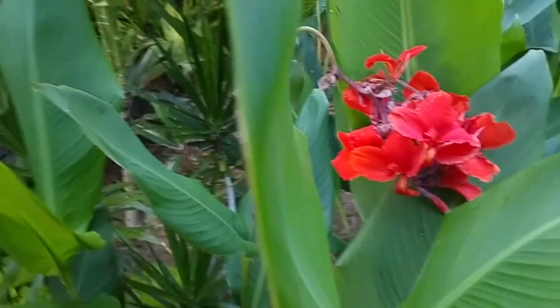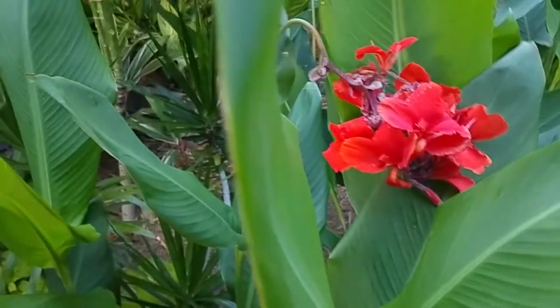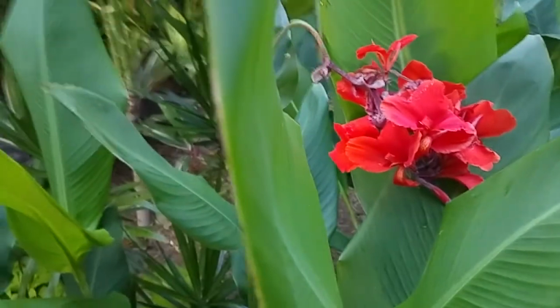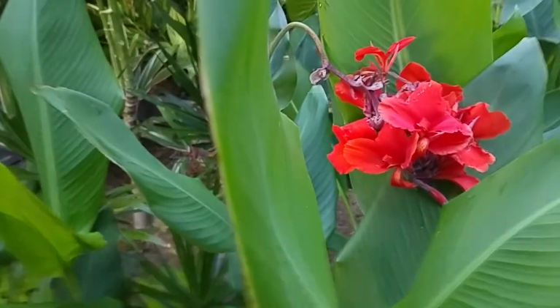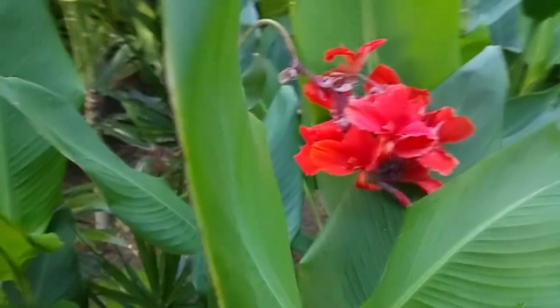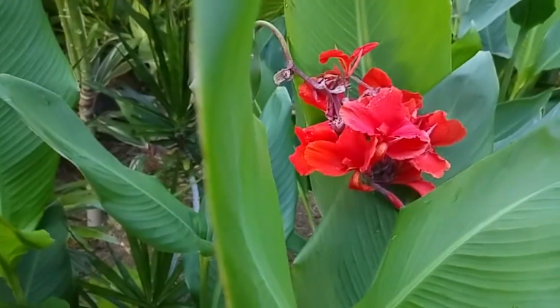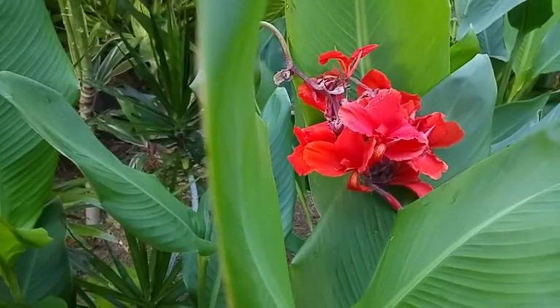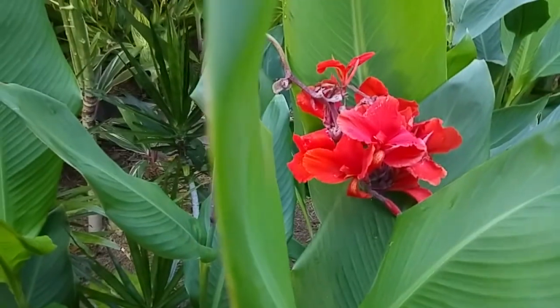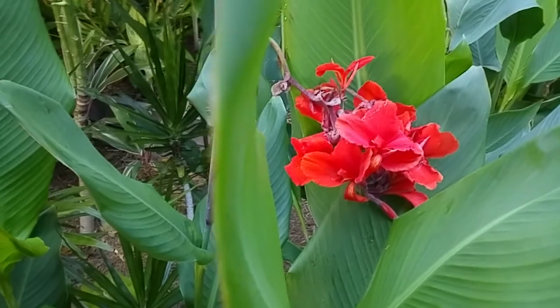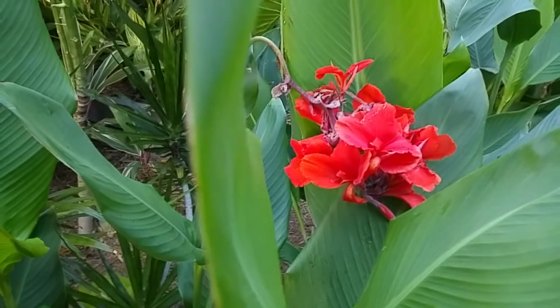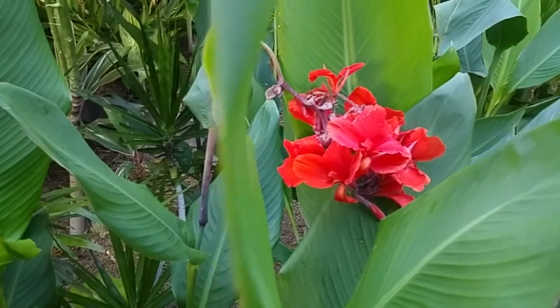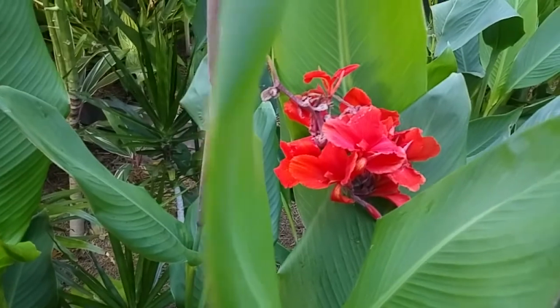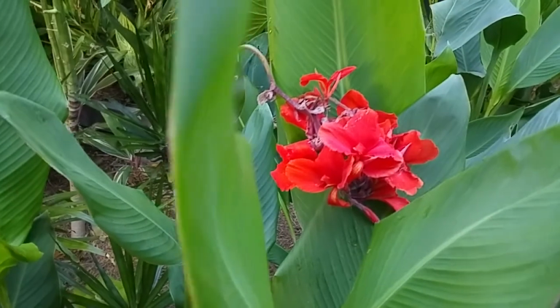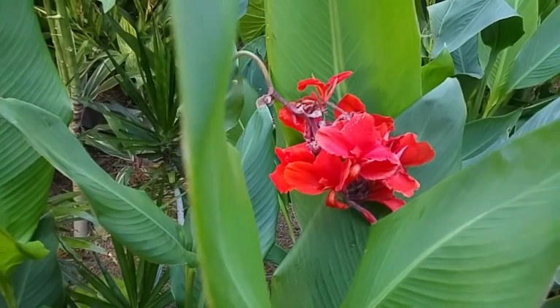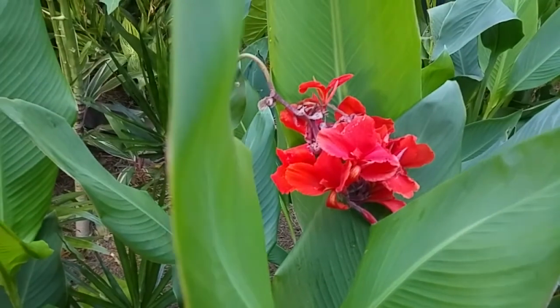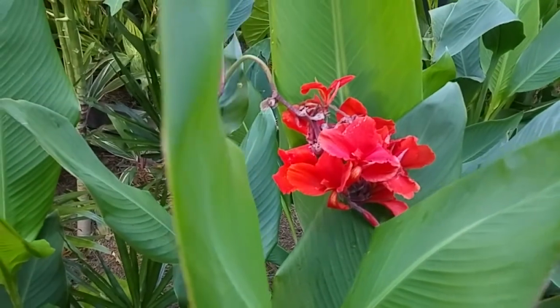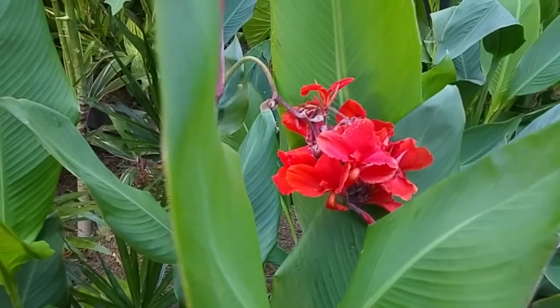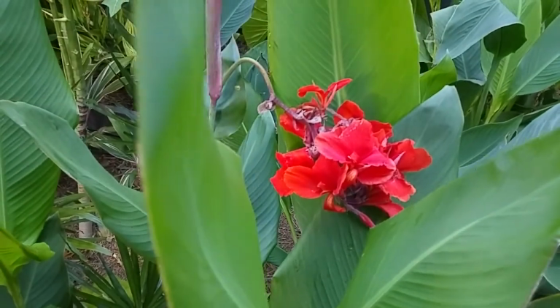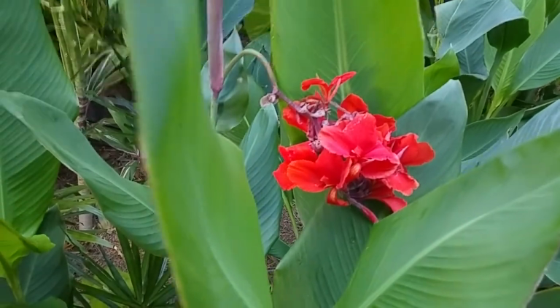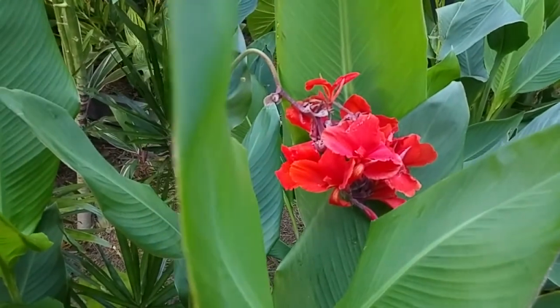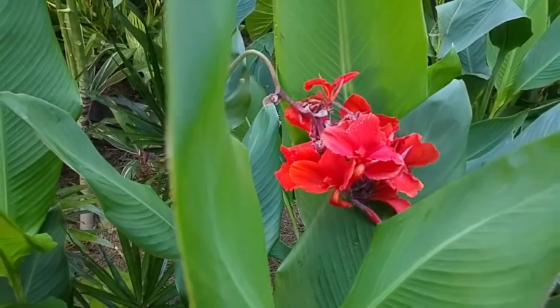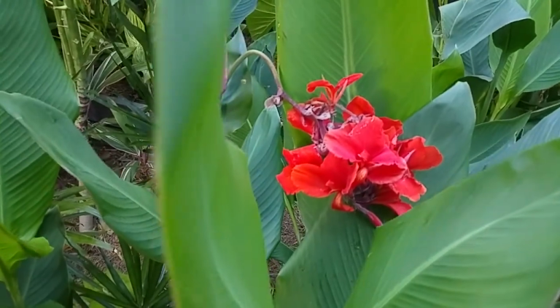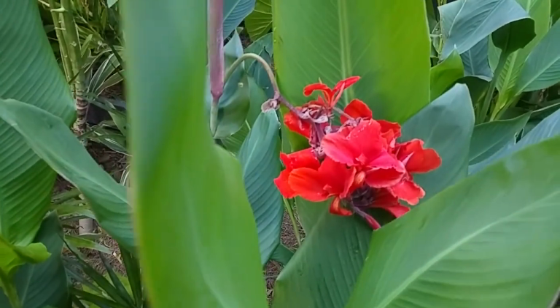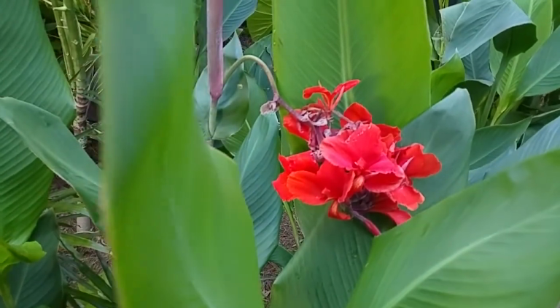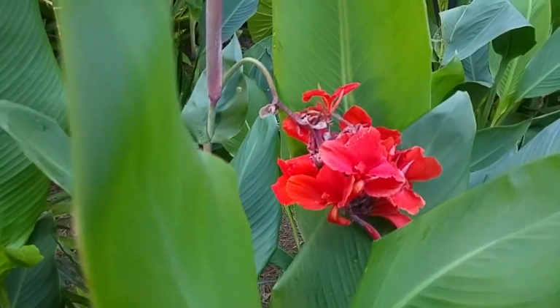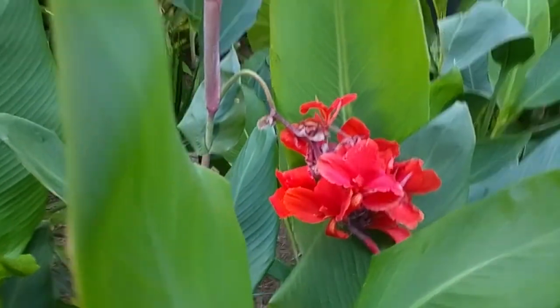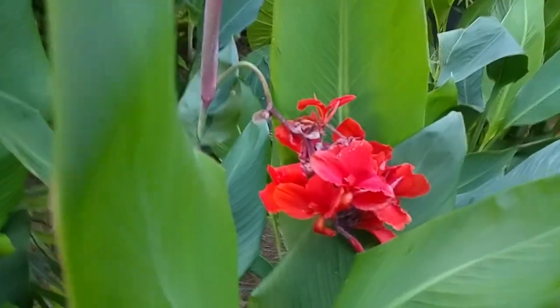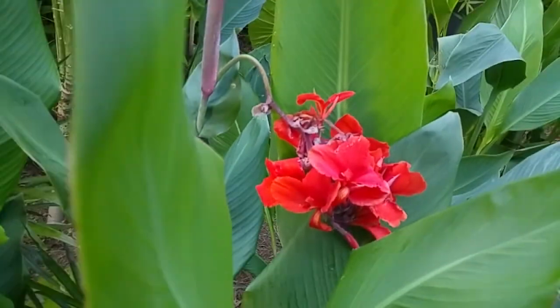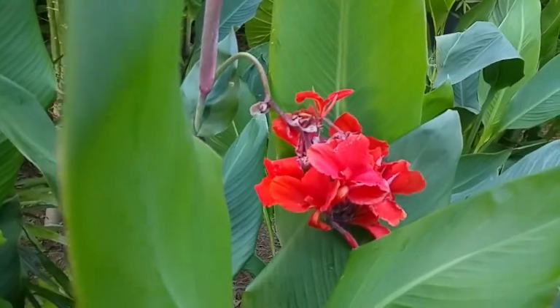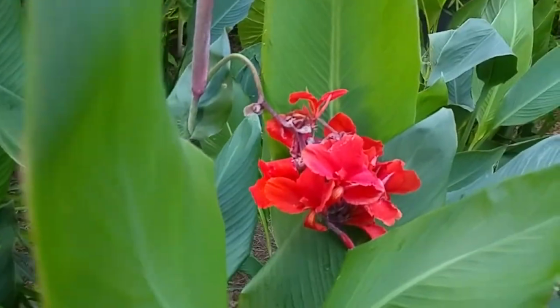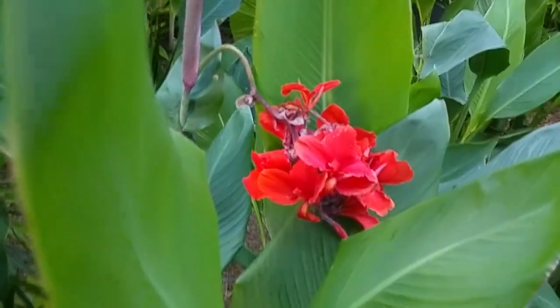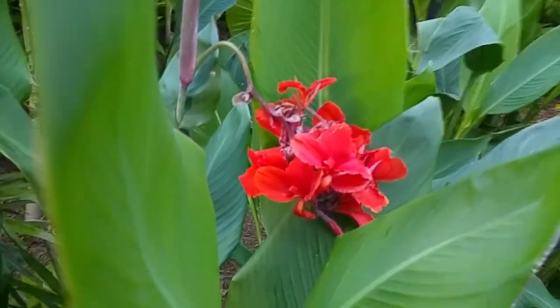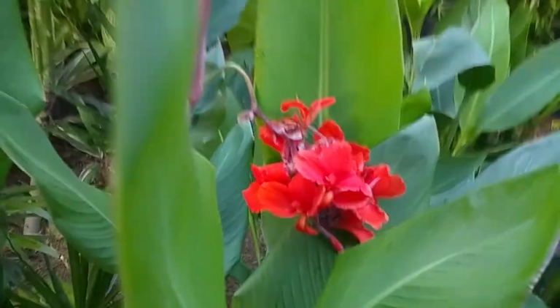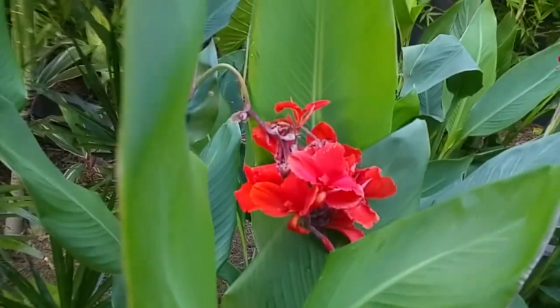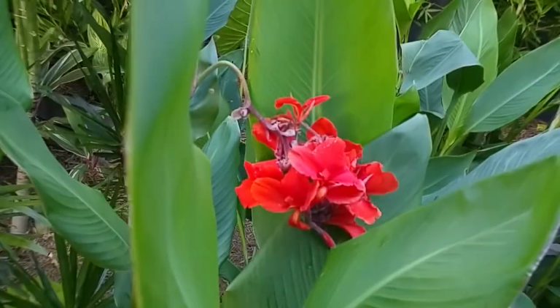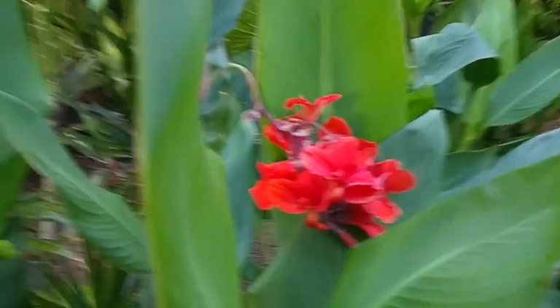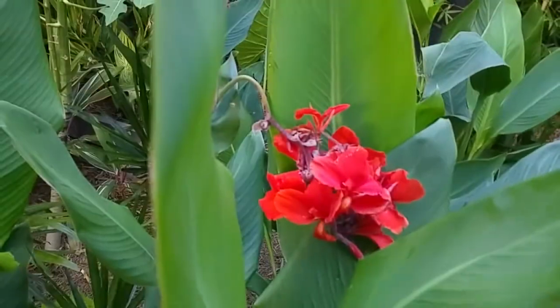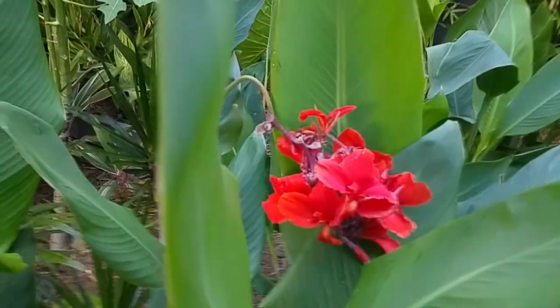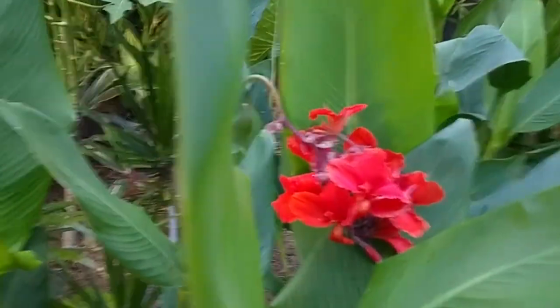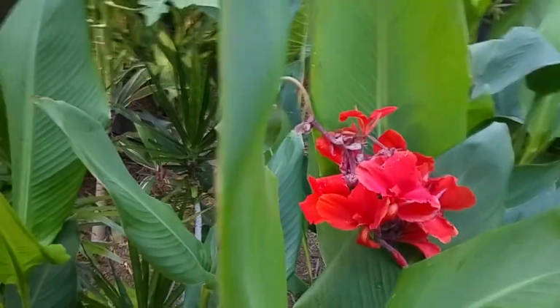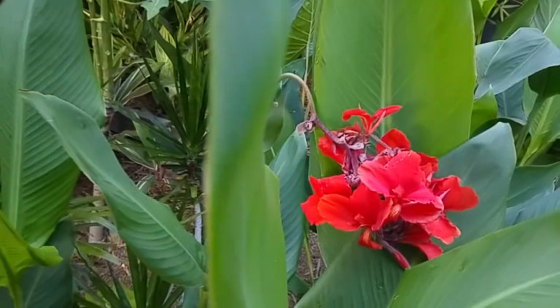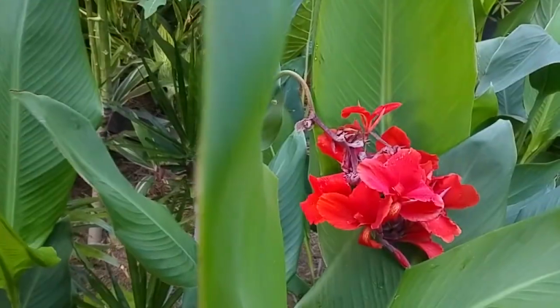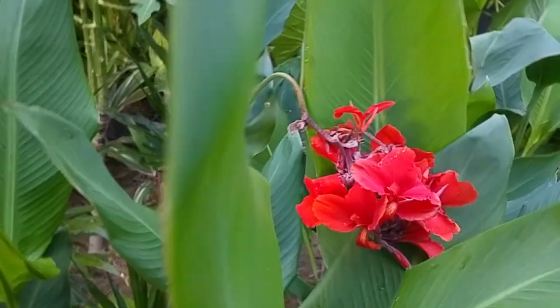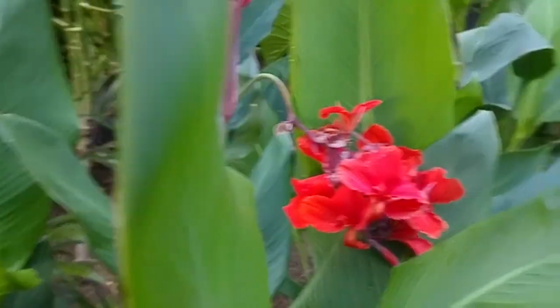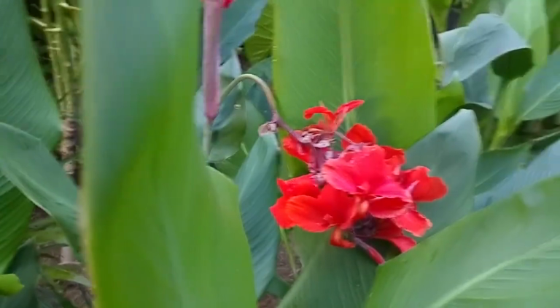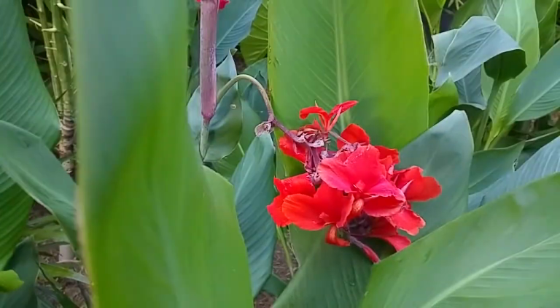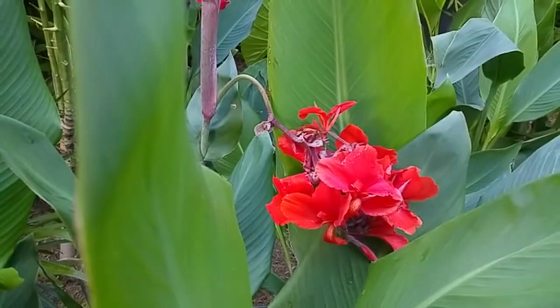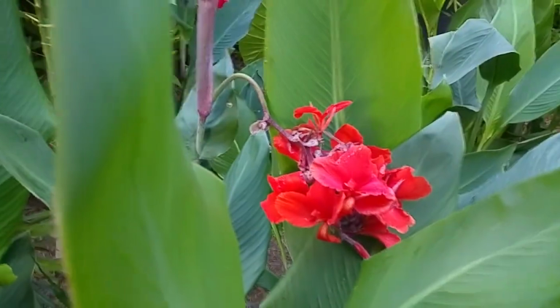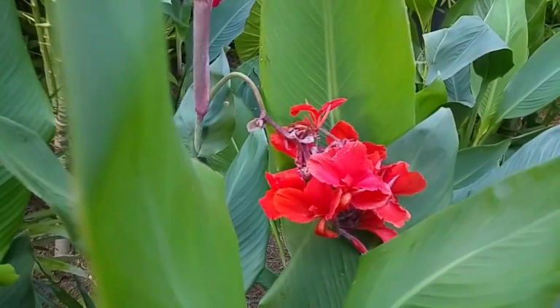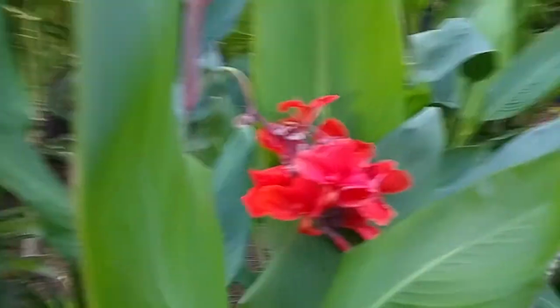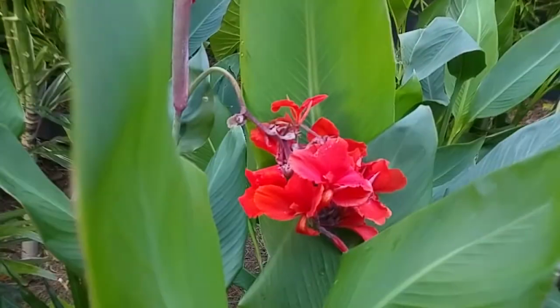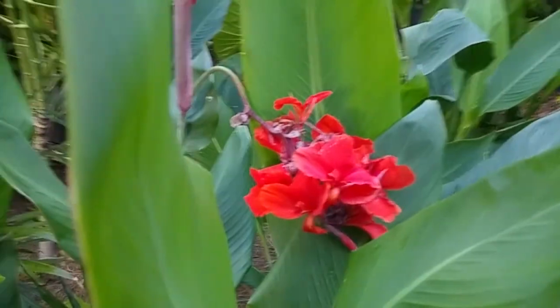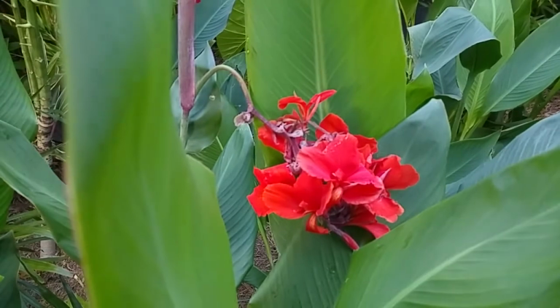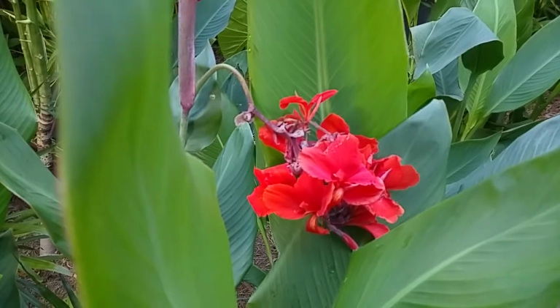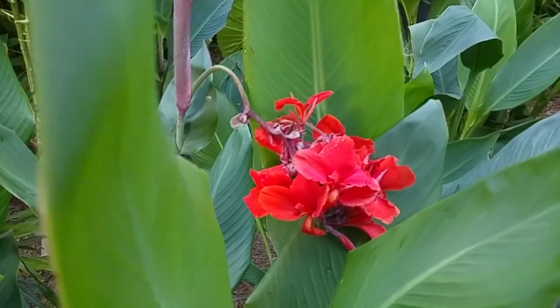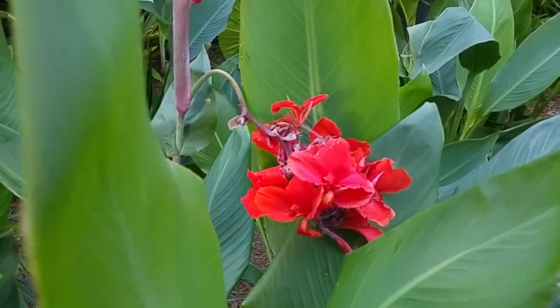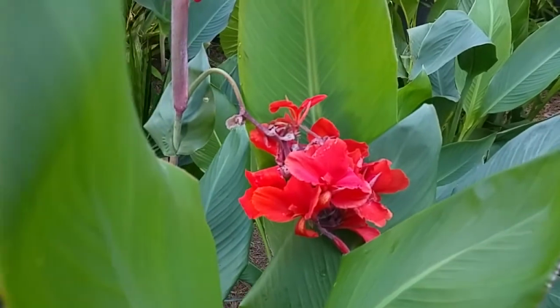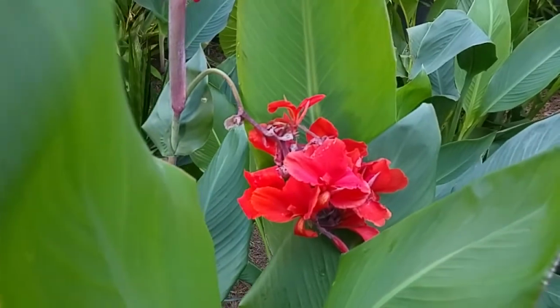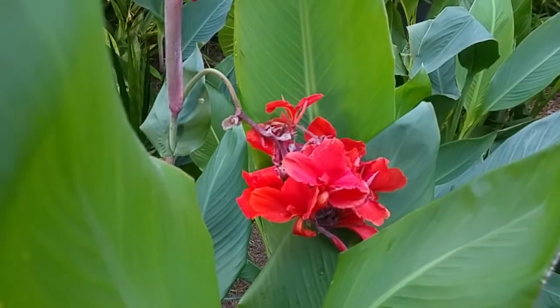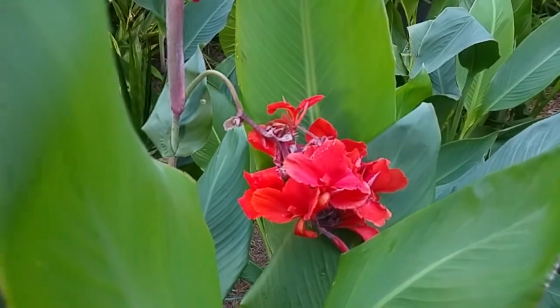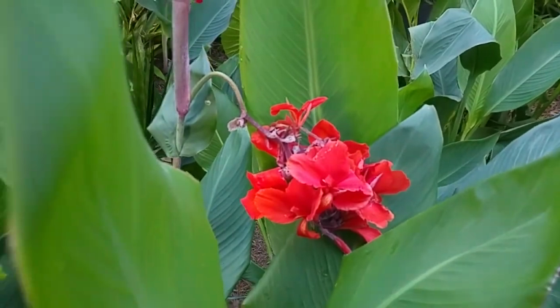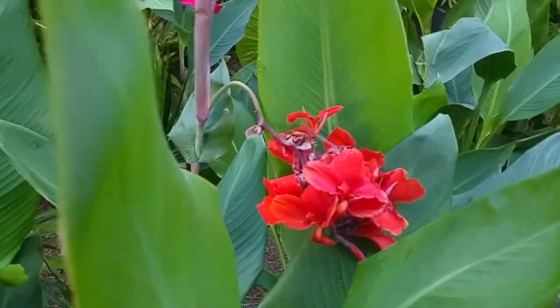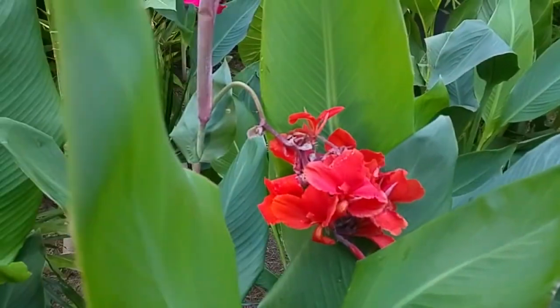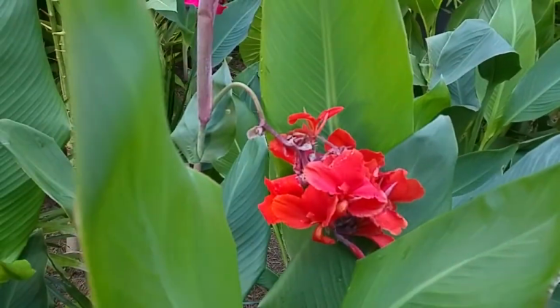When it gets really hot, like 35 degrees plus, it goes orangey-red. It's quite a distinct color change on that canna.